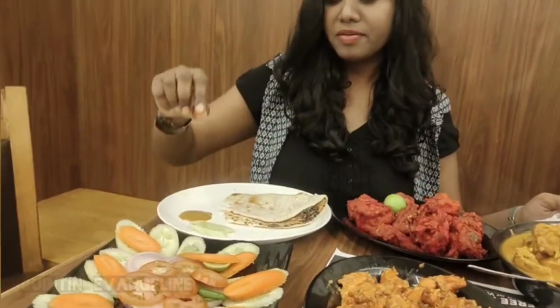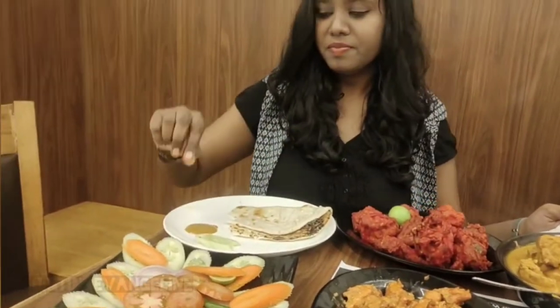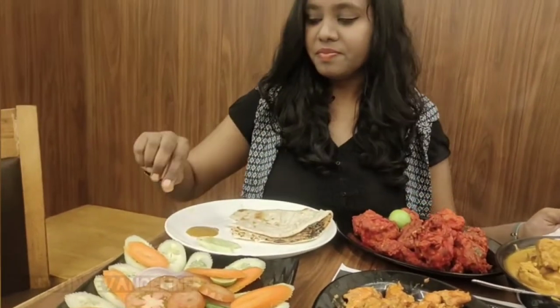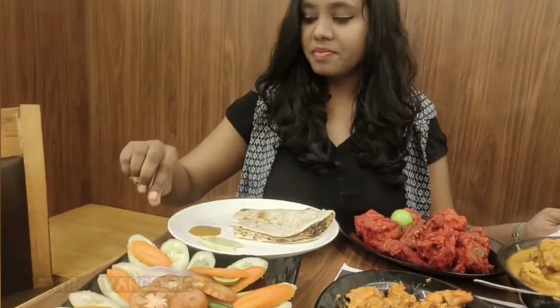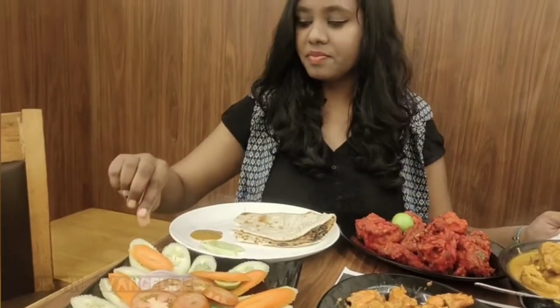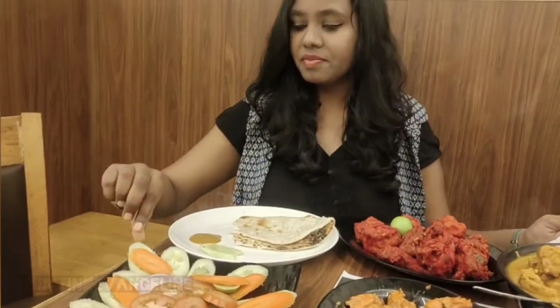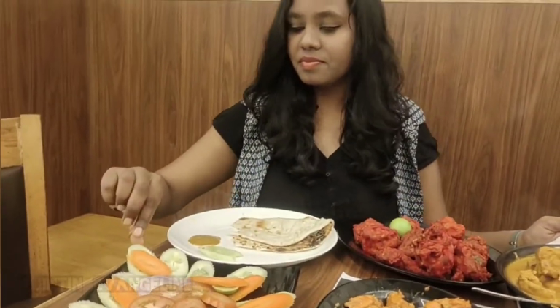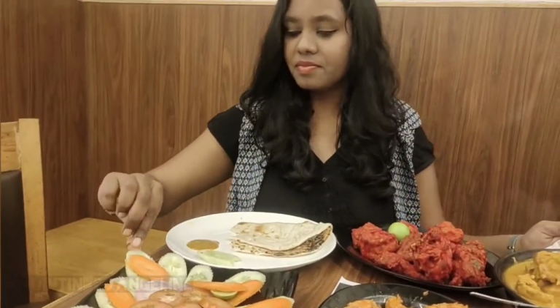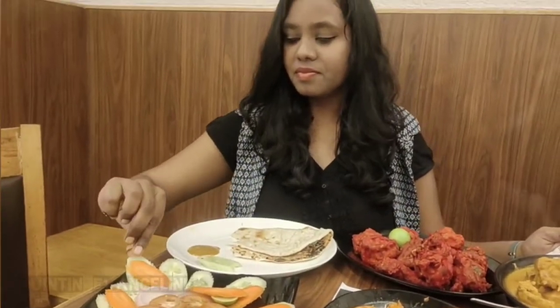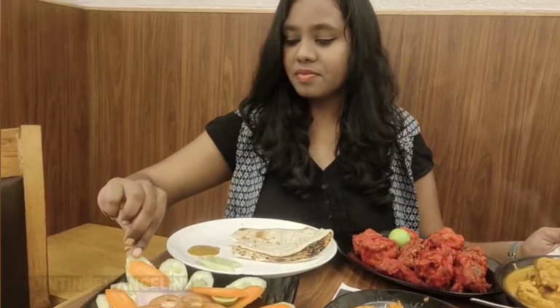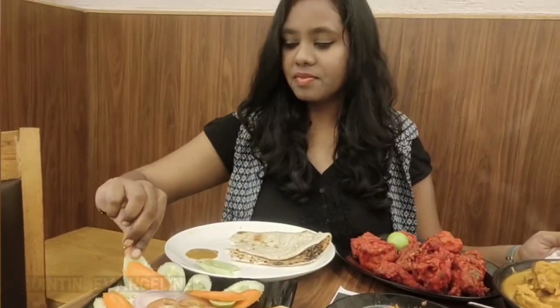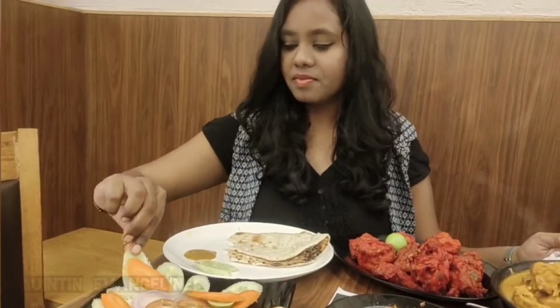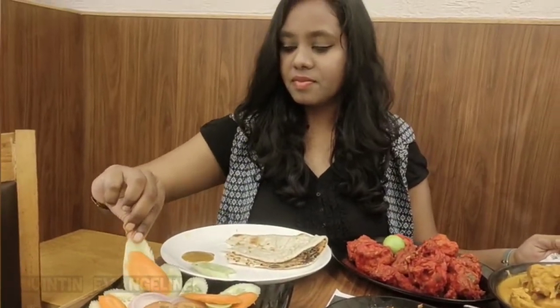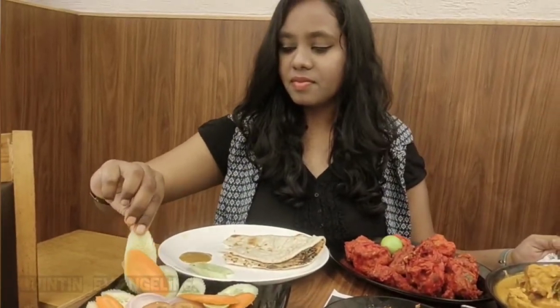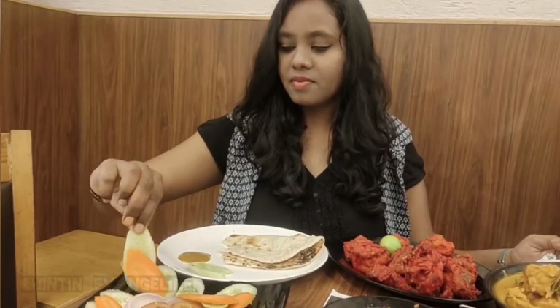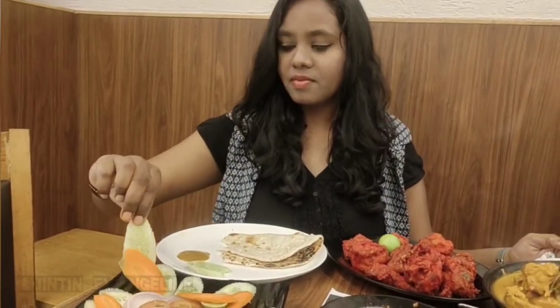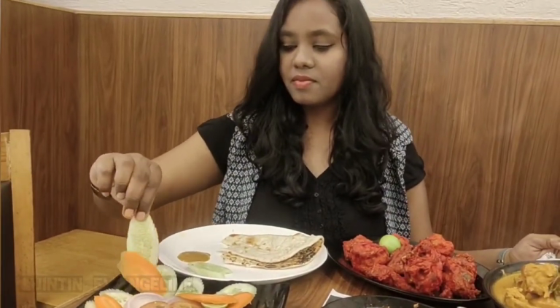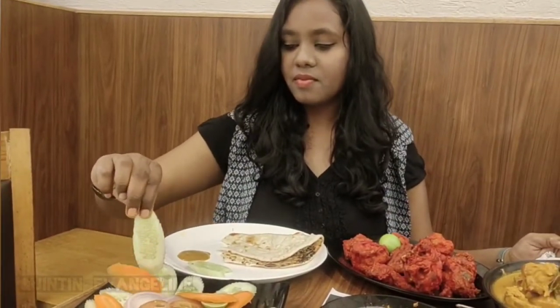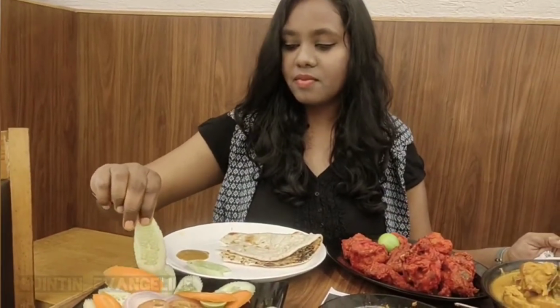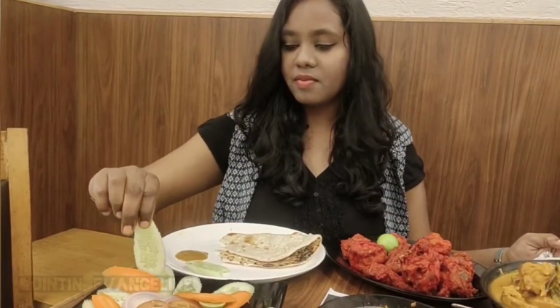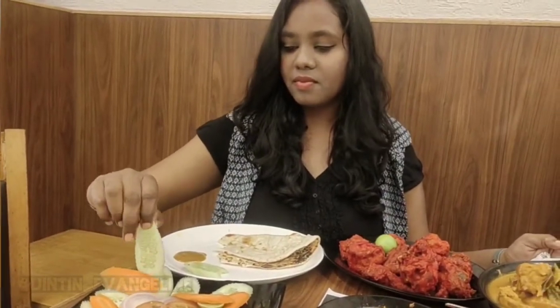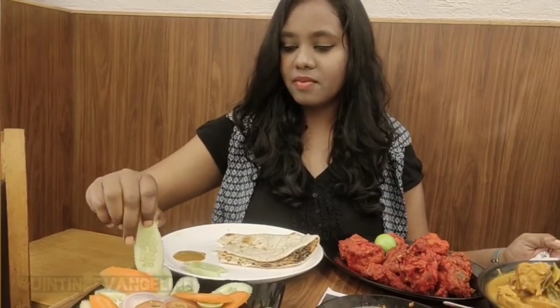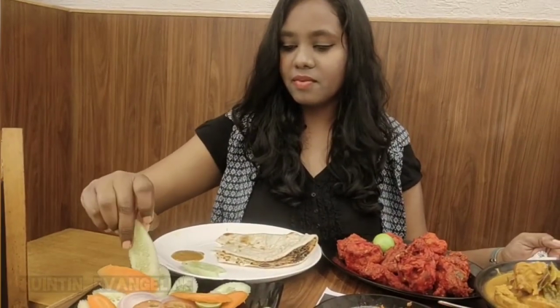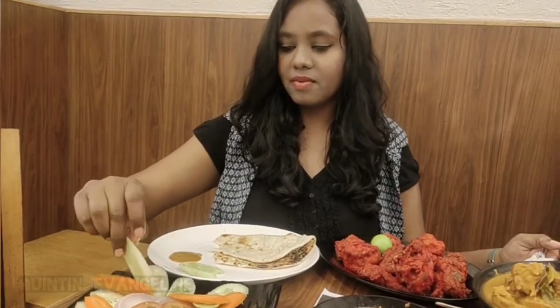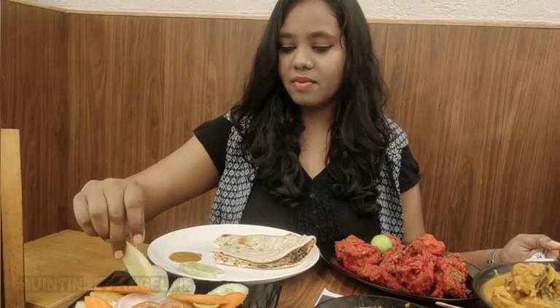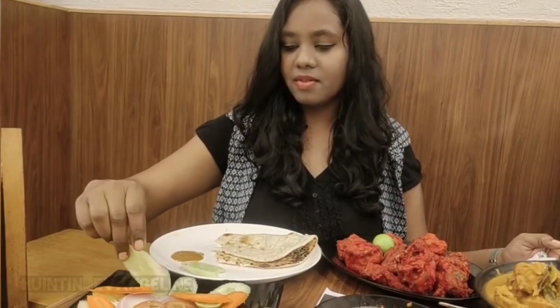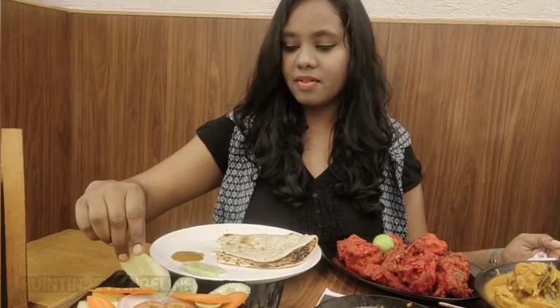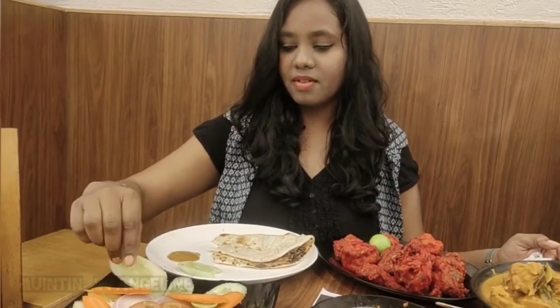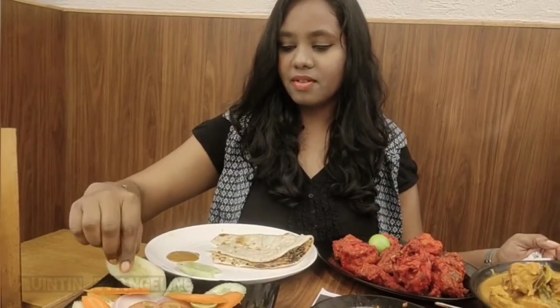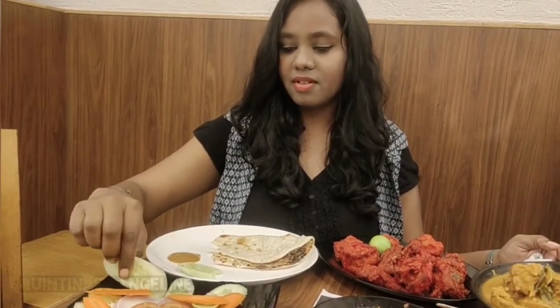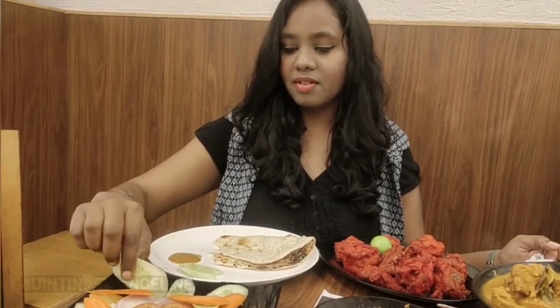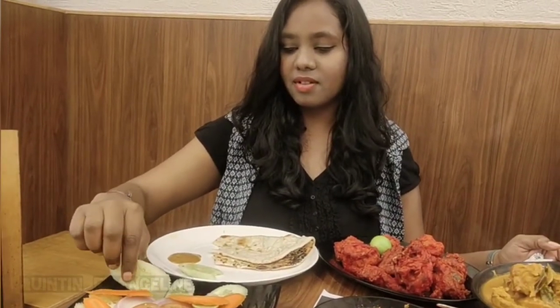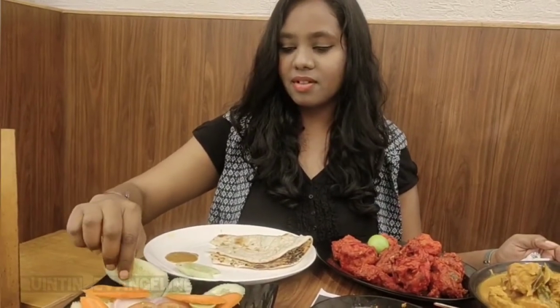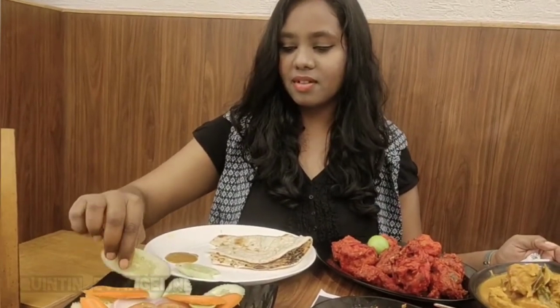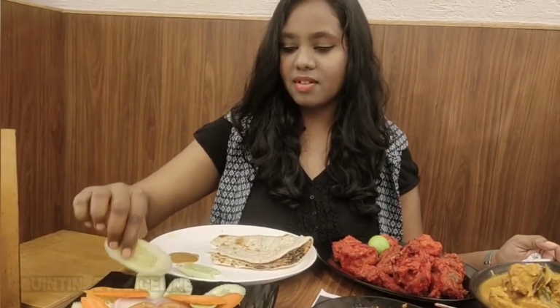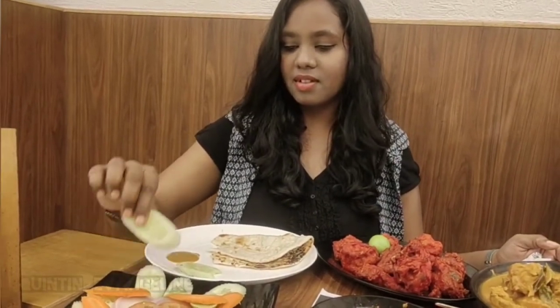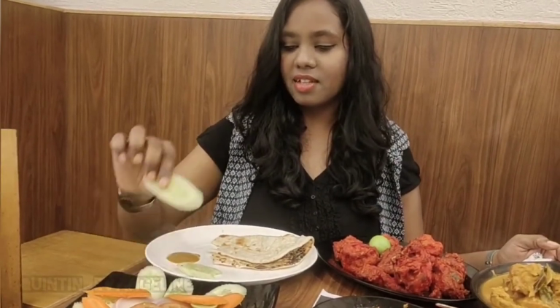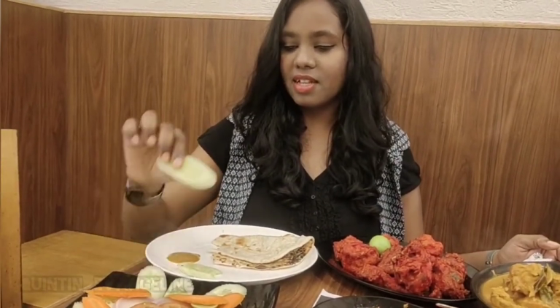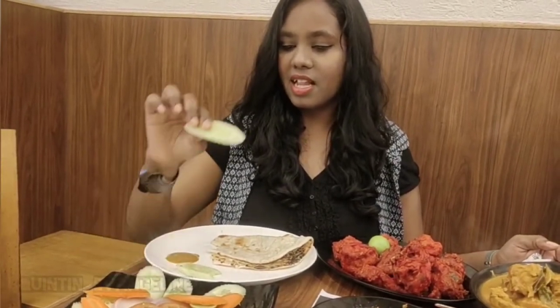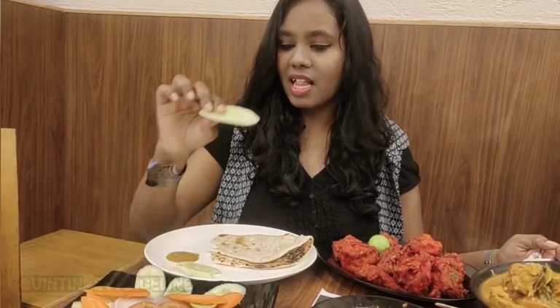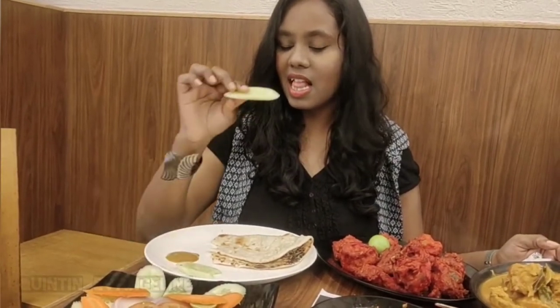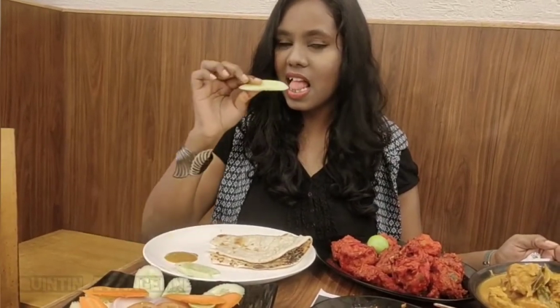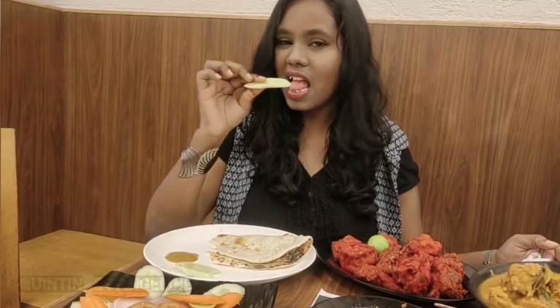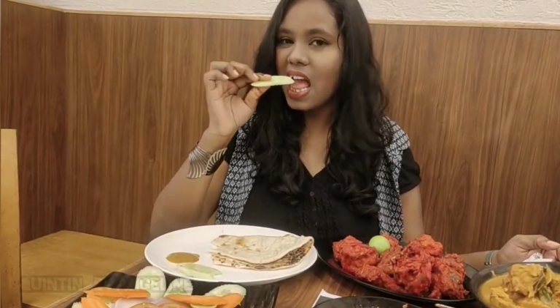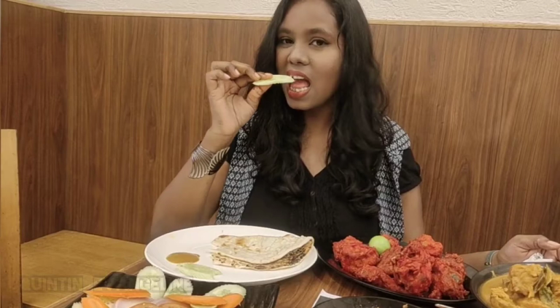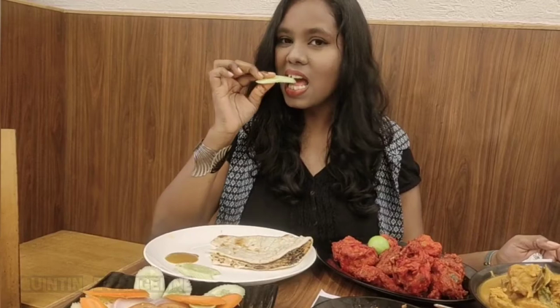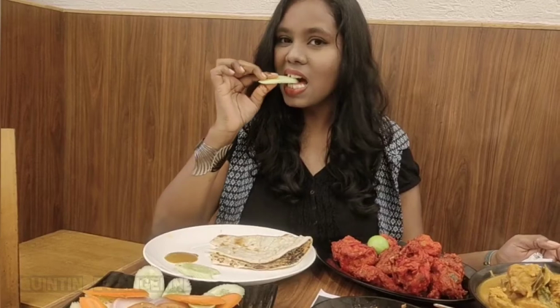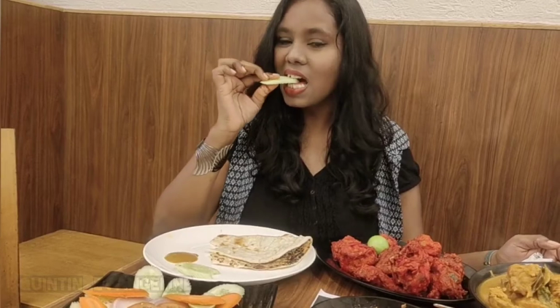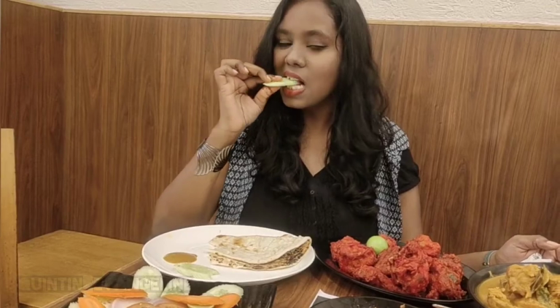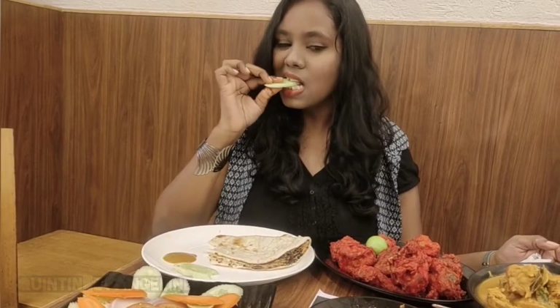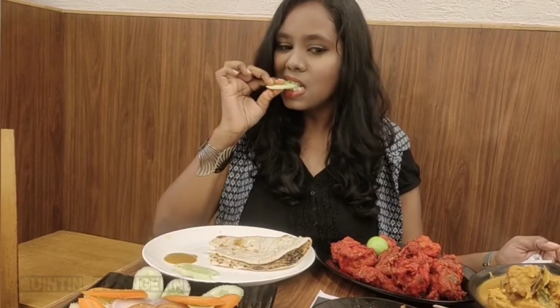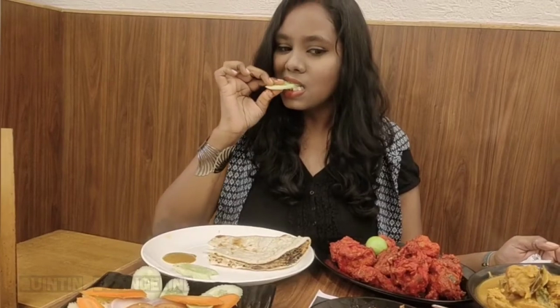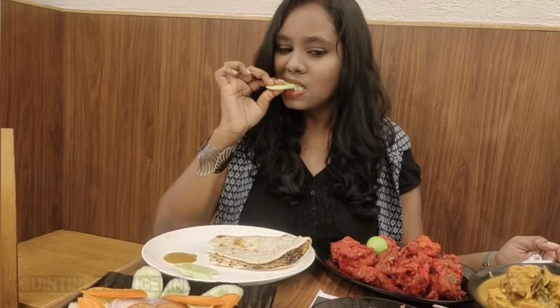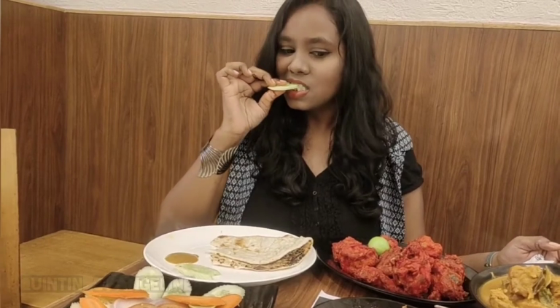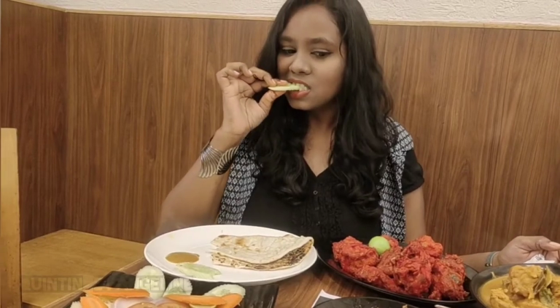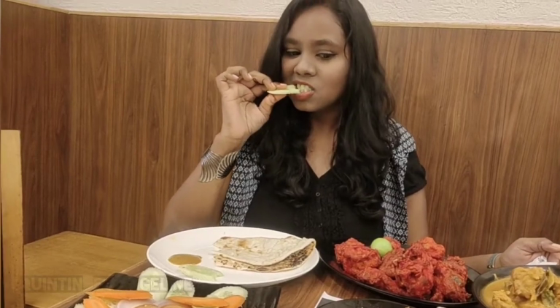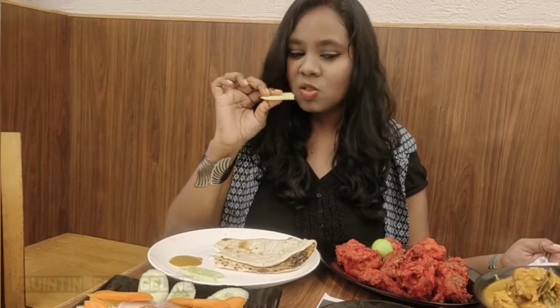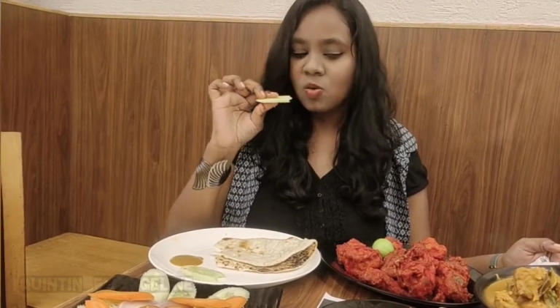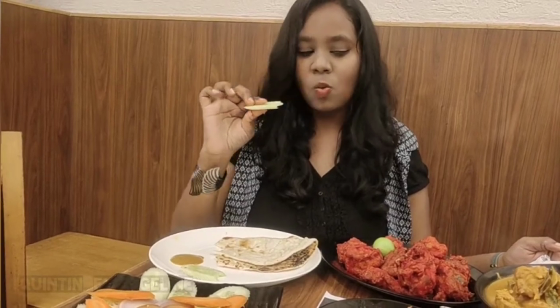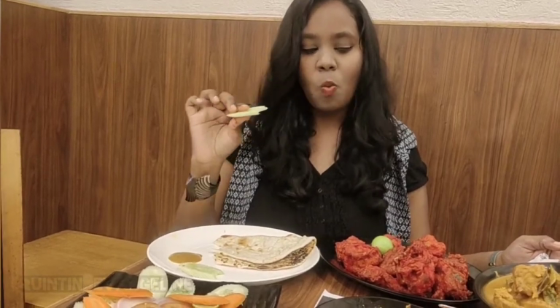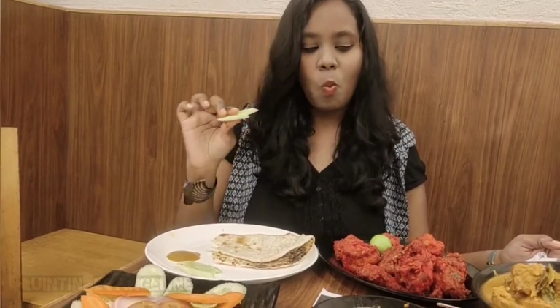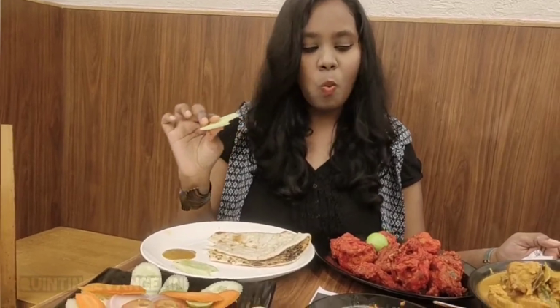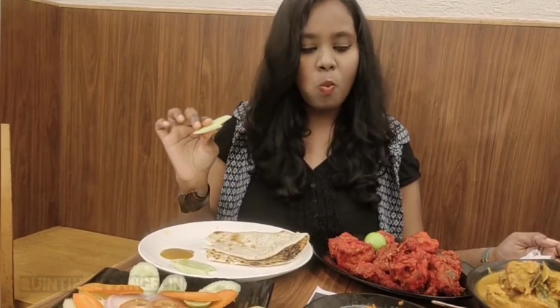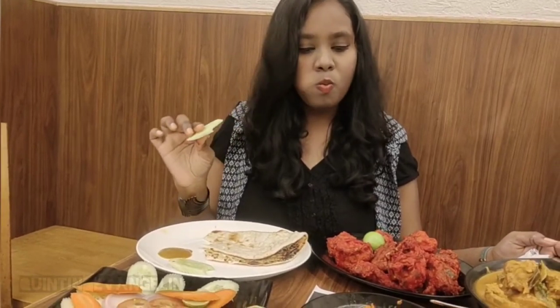These salads are really making me feel like I'm eating some healthy food right now.